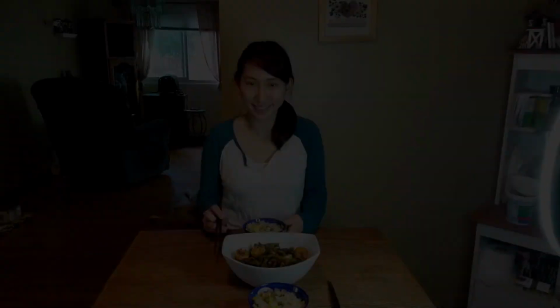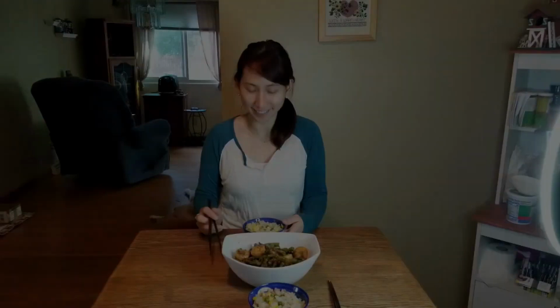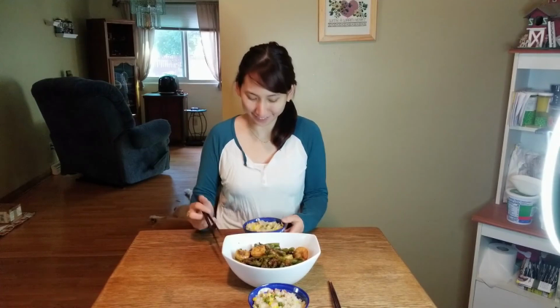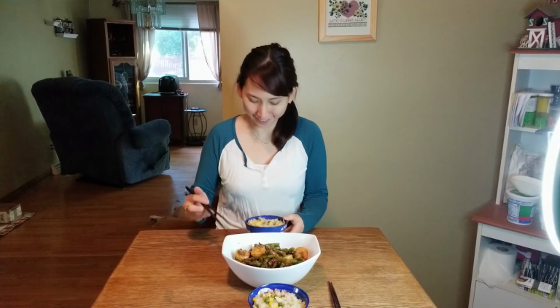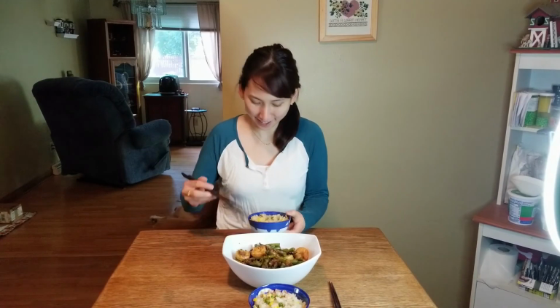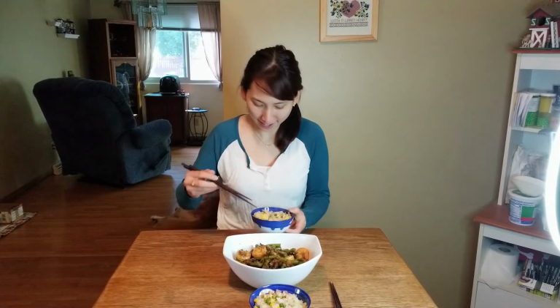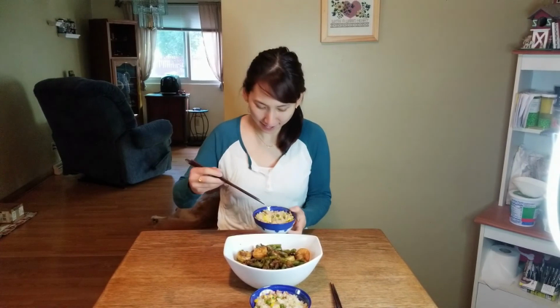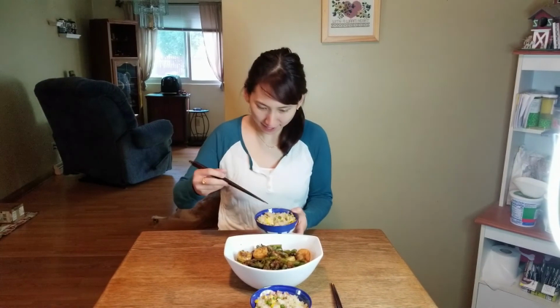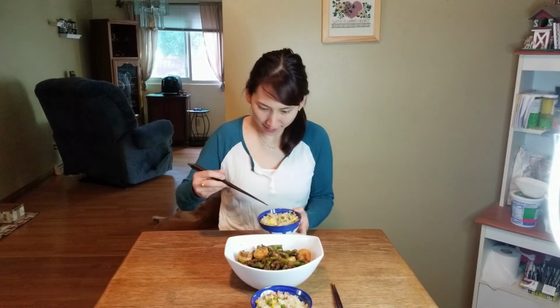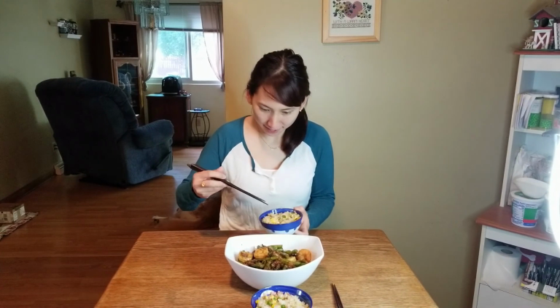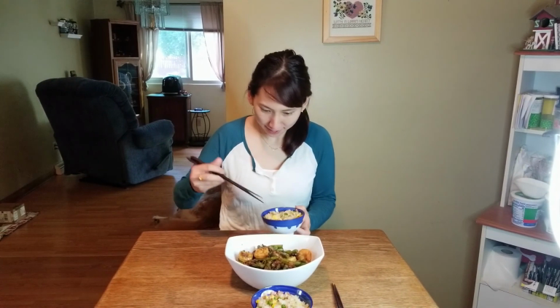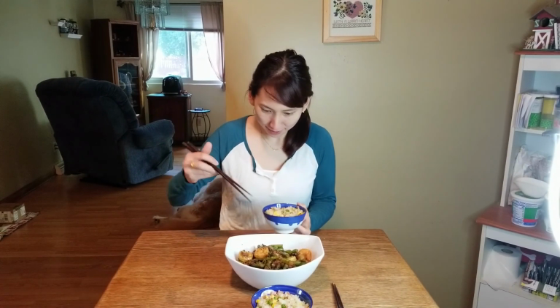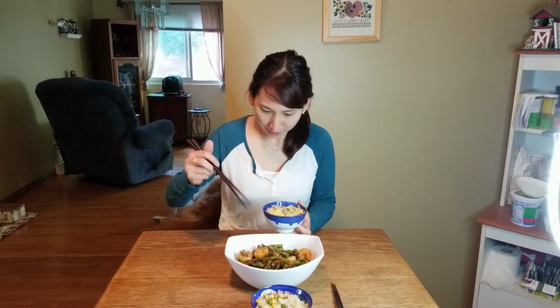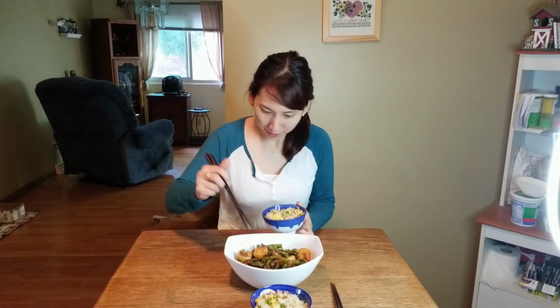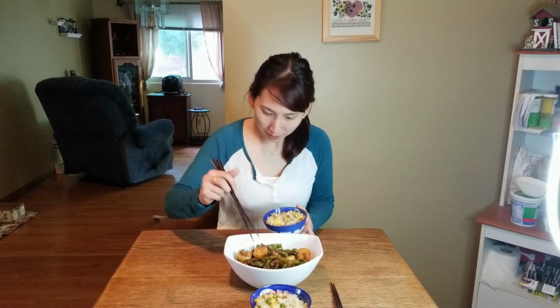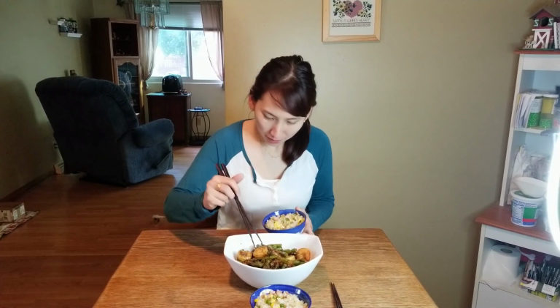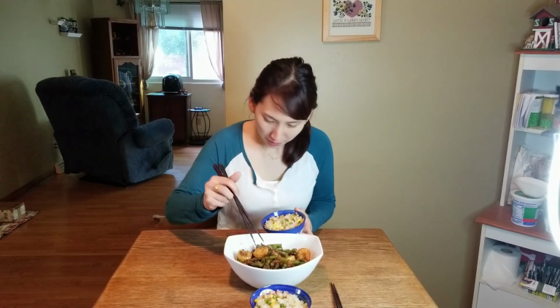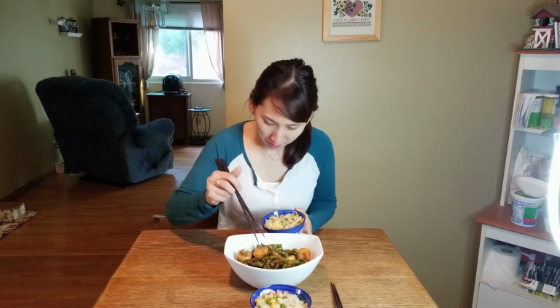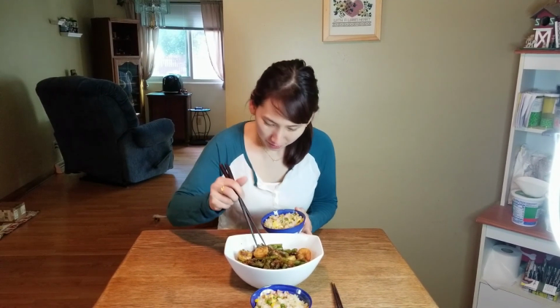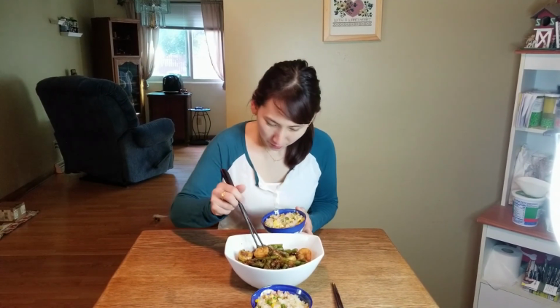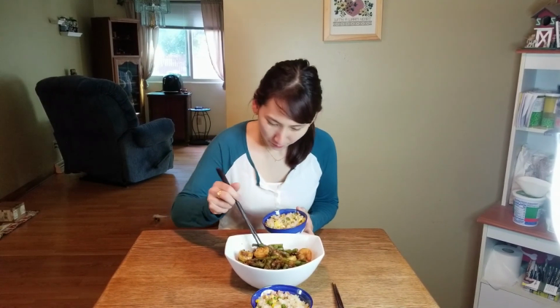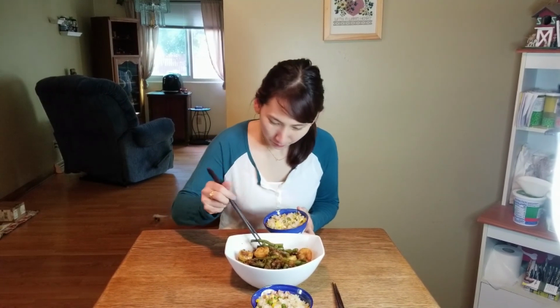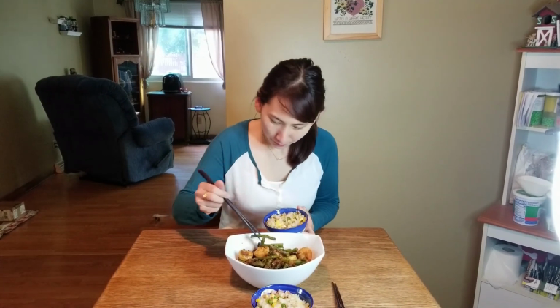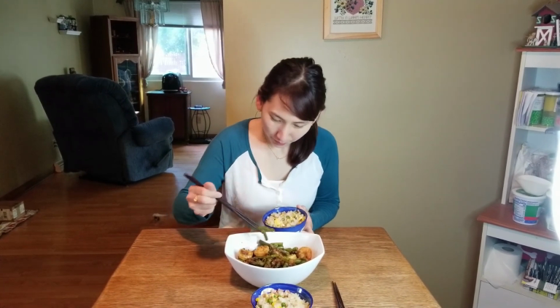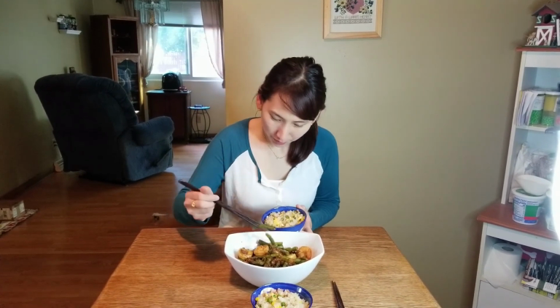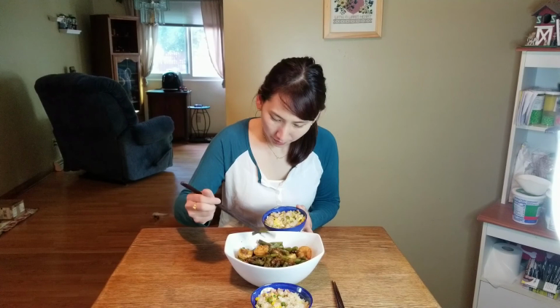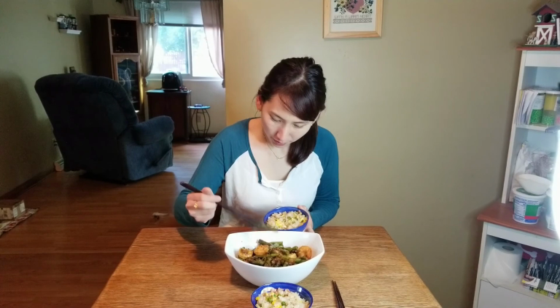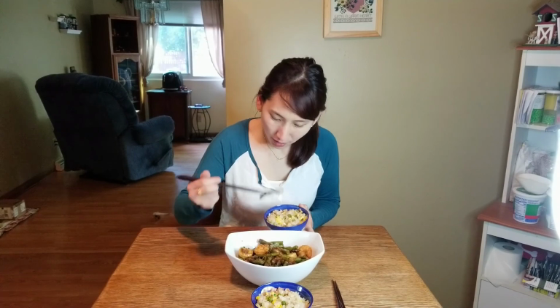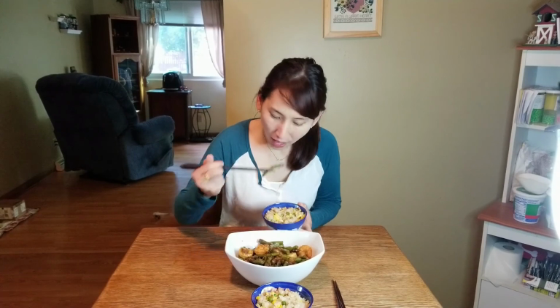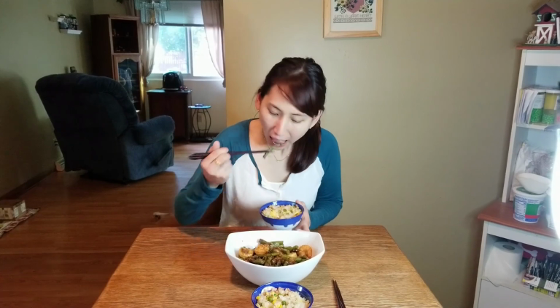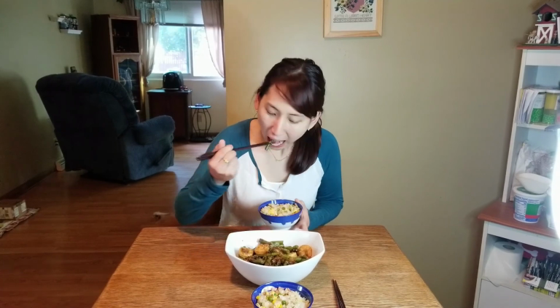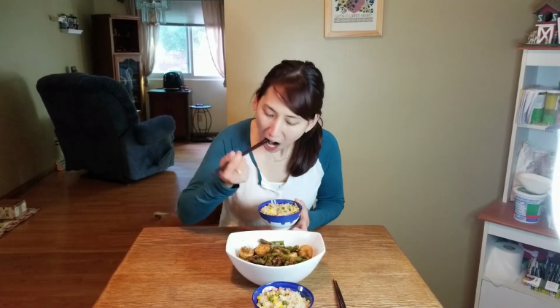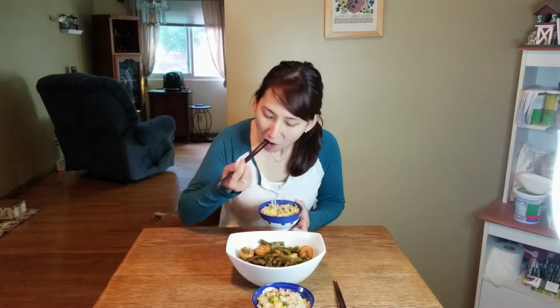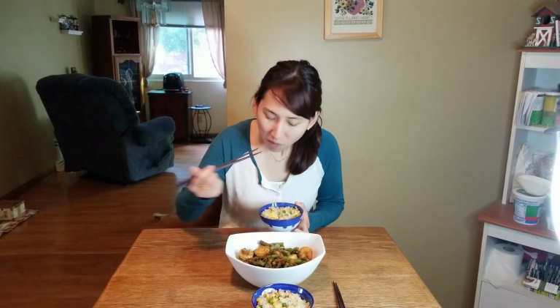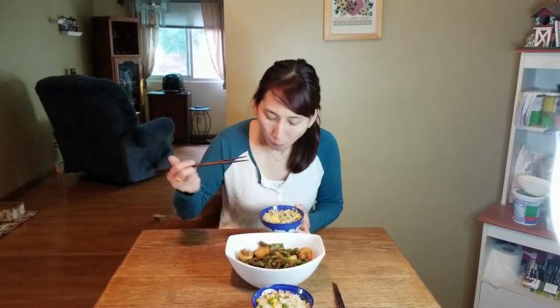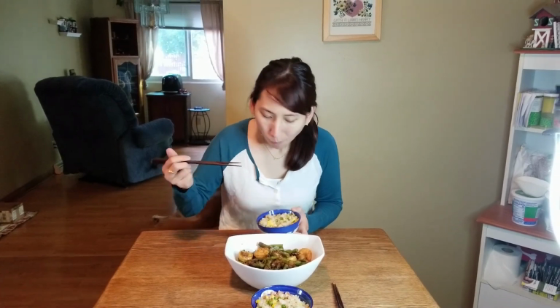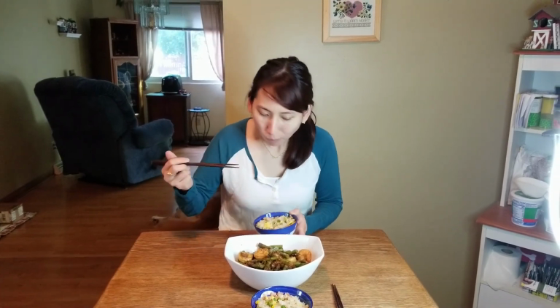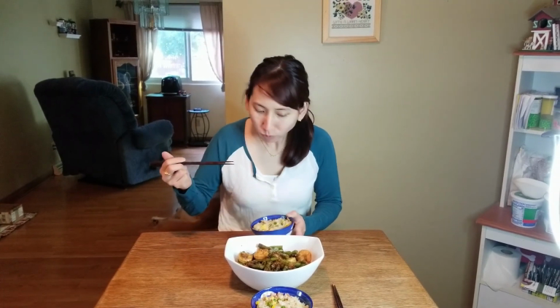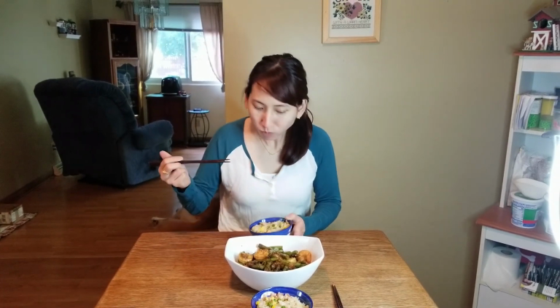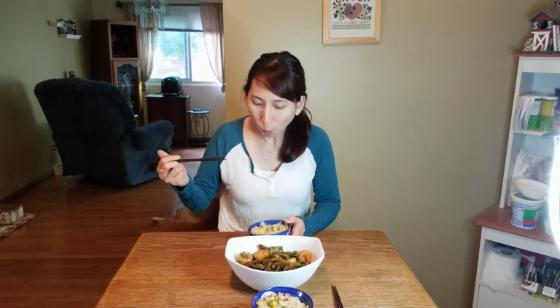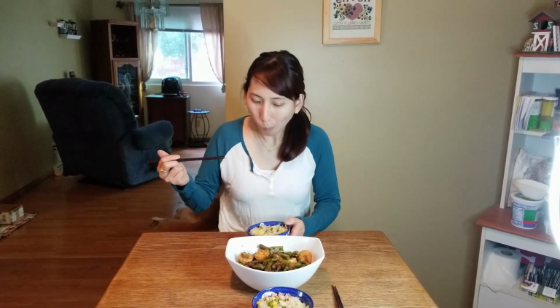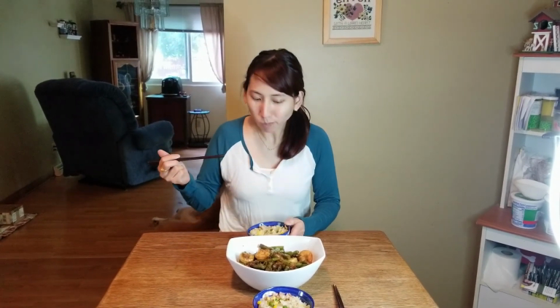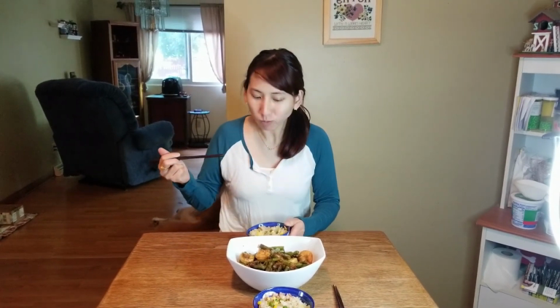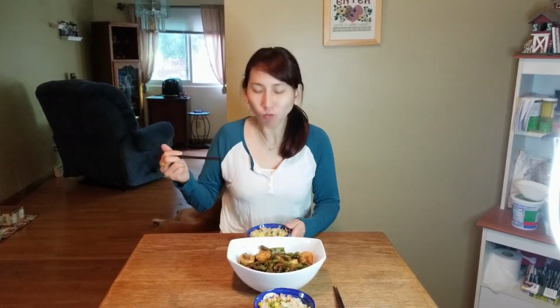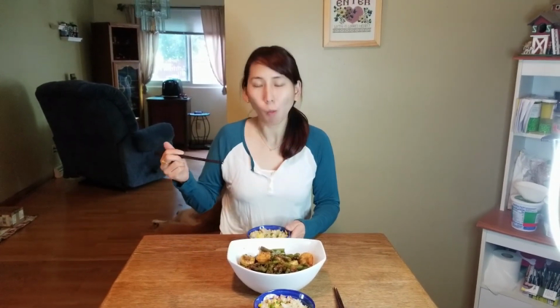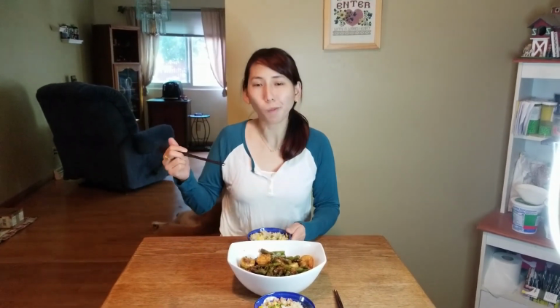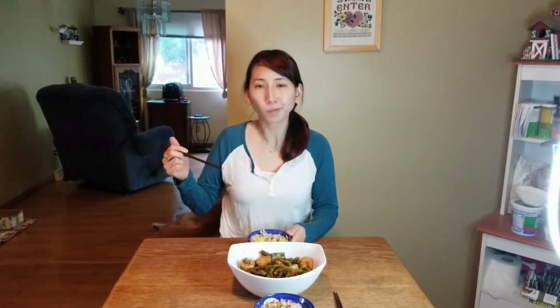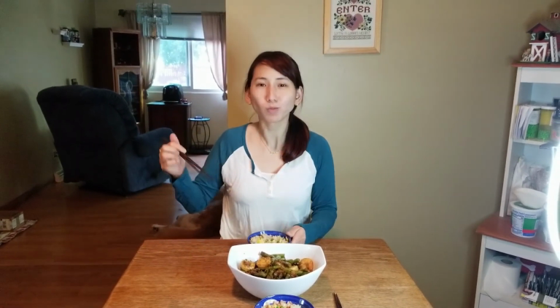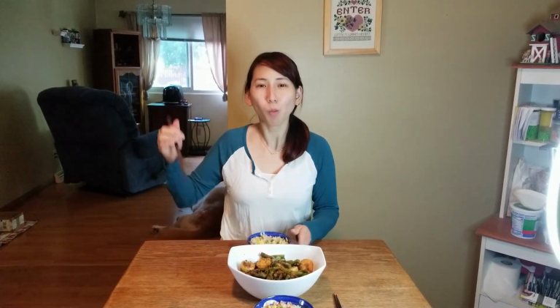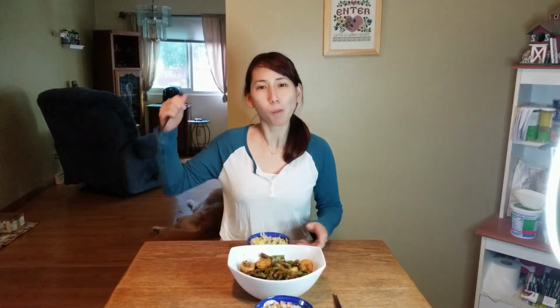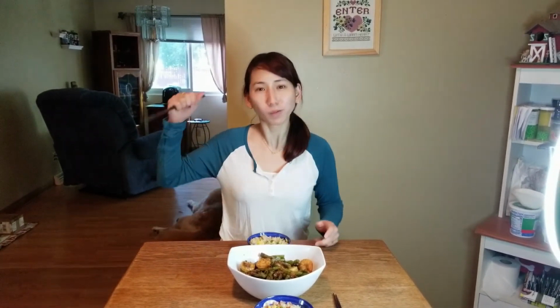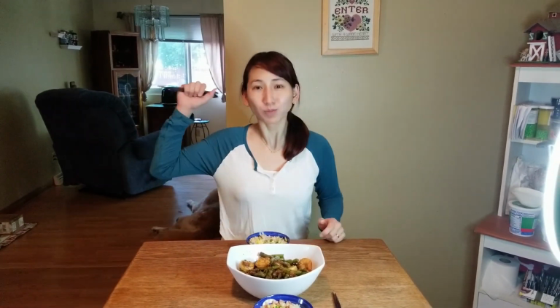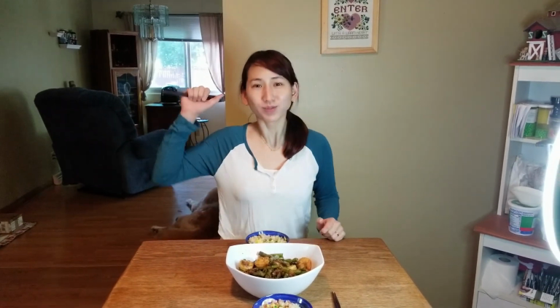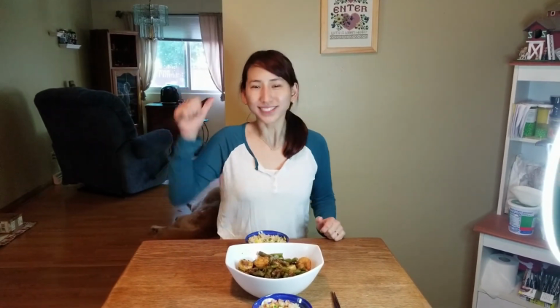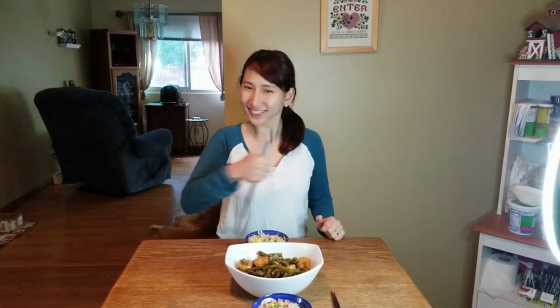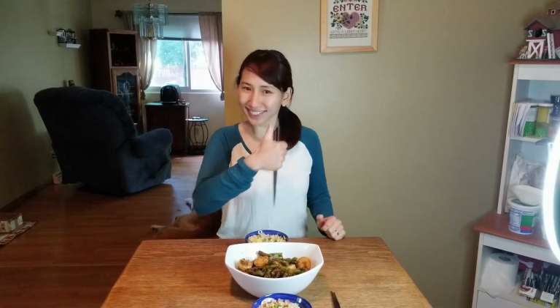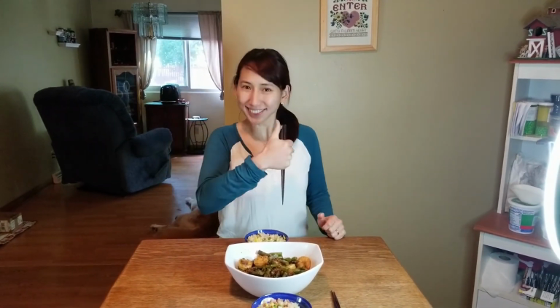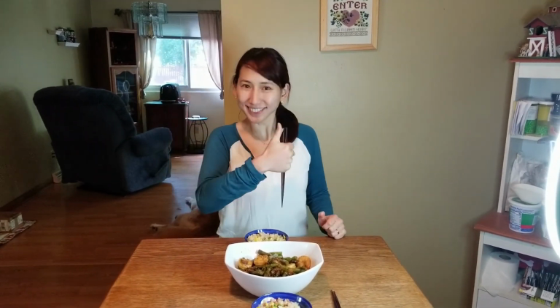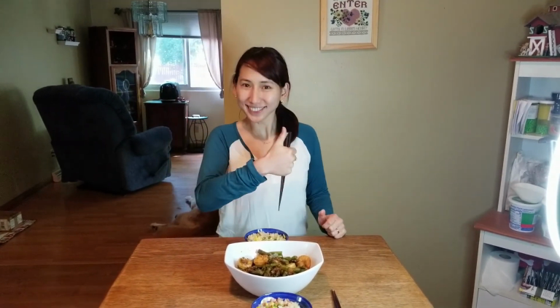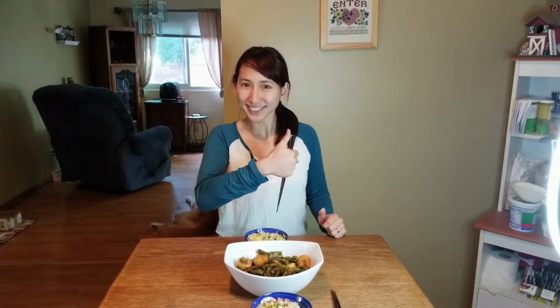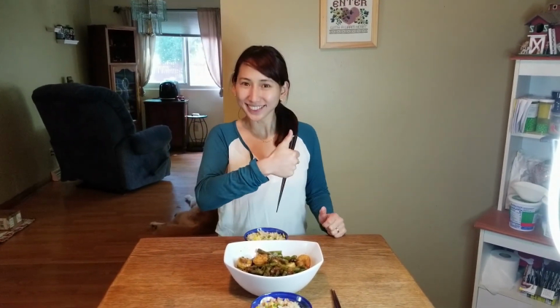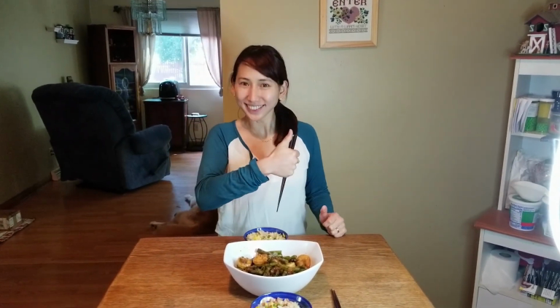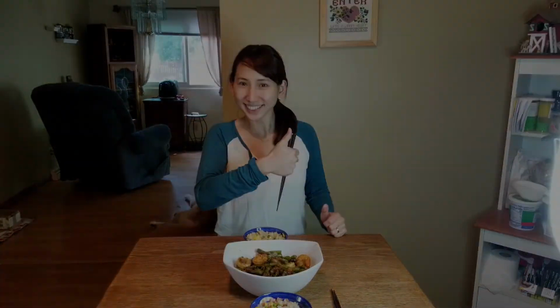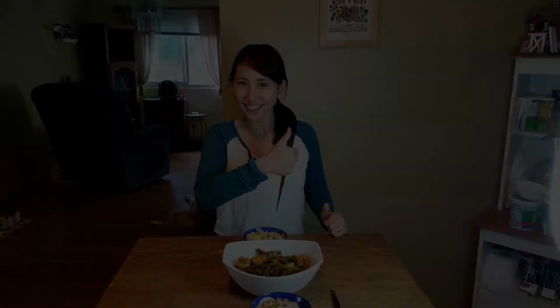And now for the real judge — my wife. How's it taste, honey? Oh yeah.